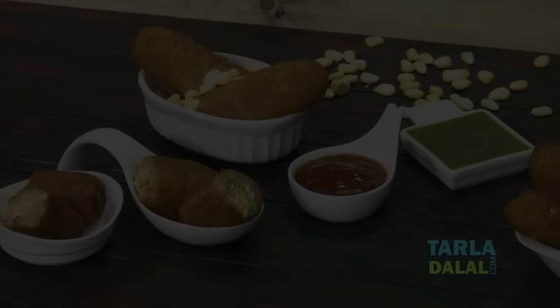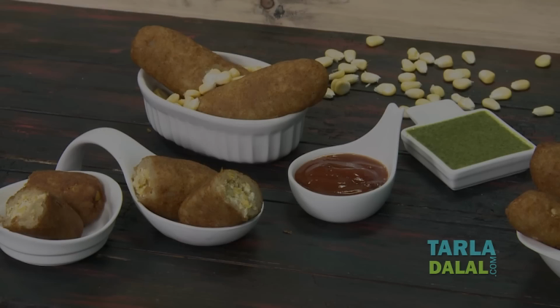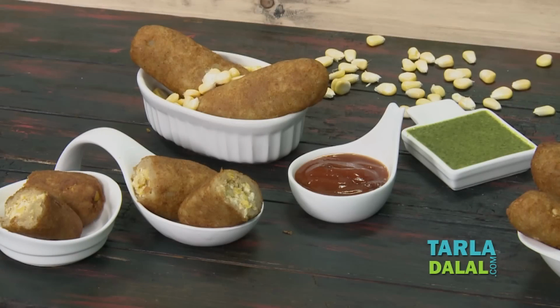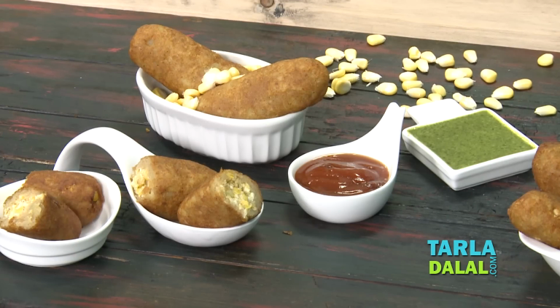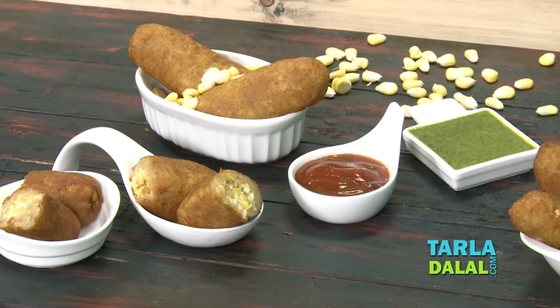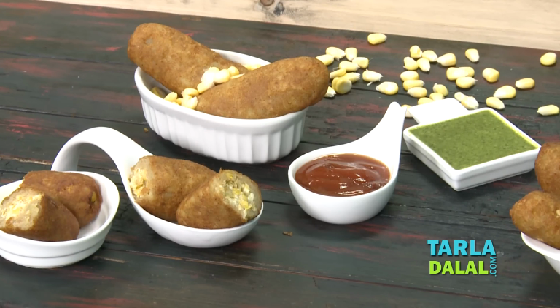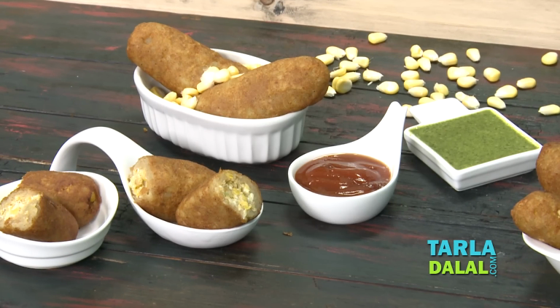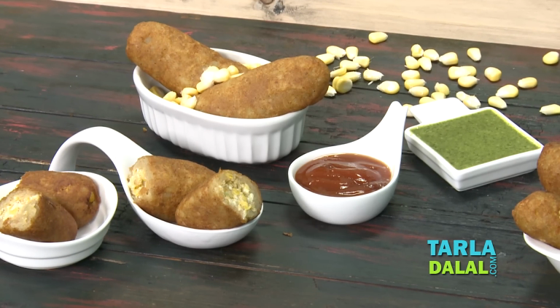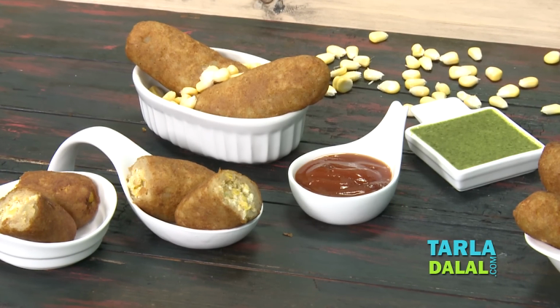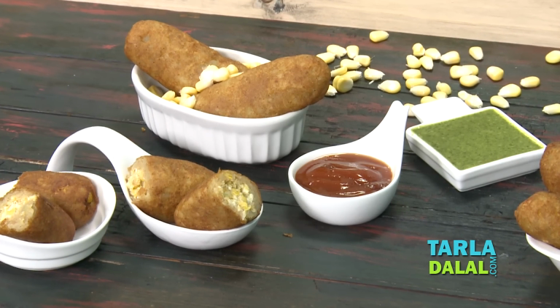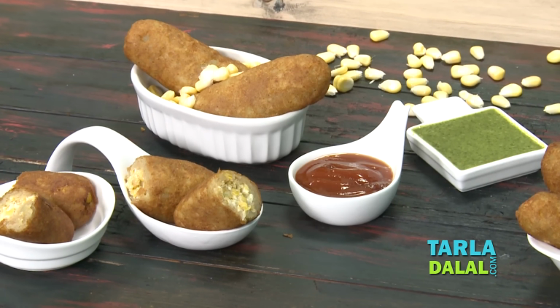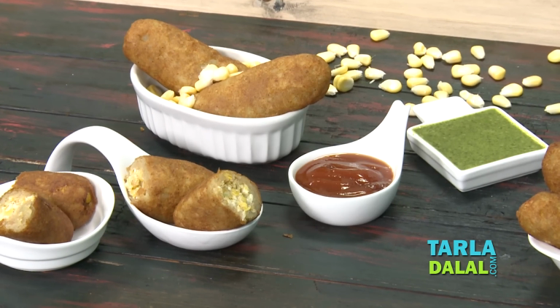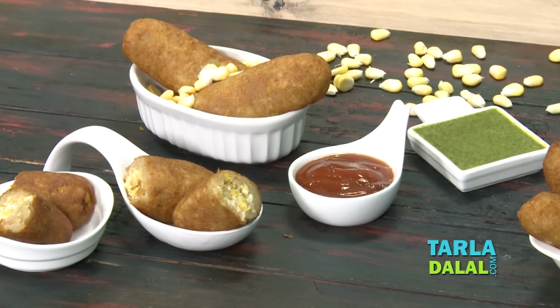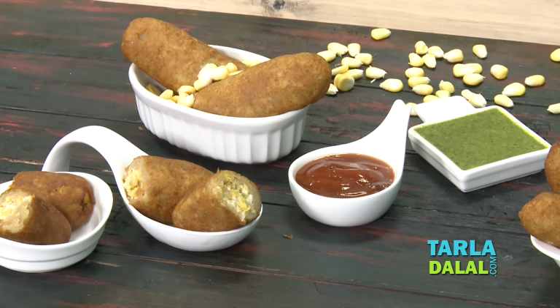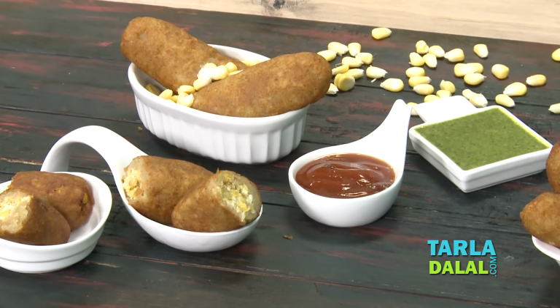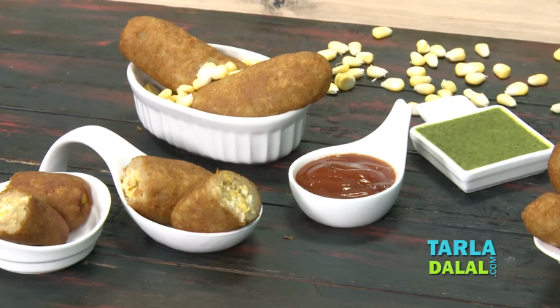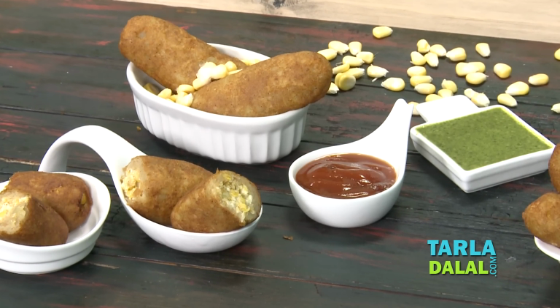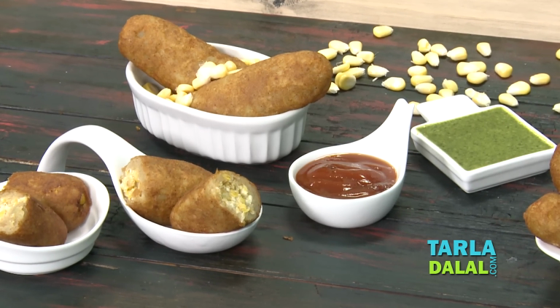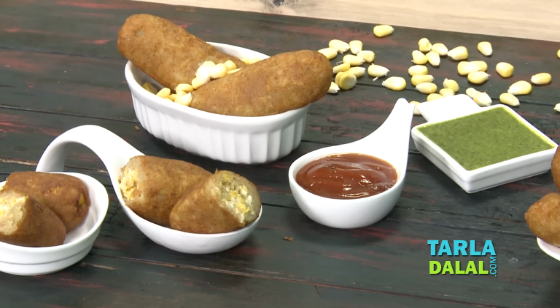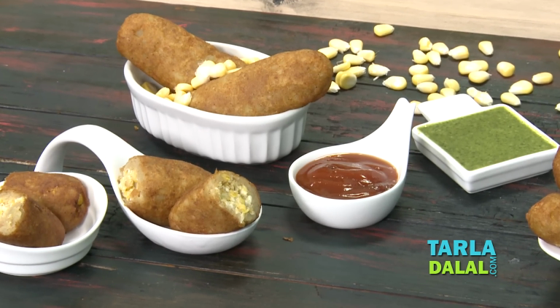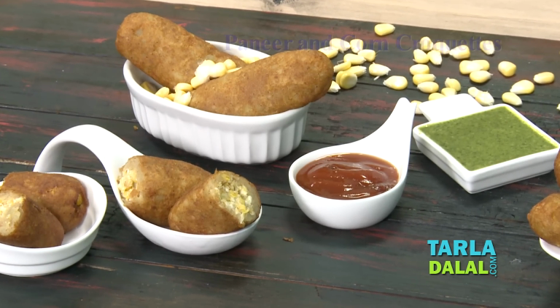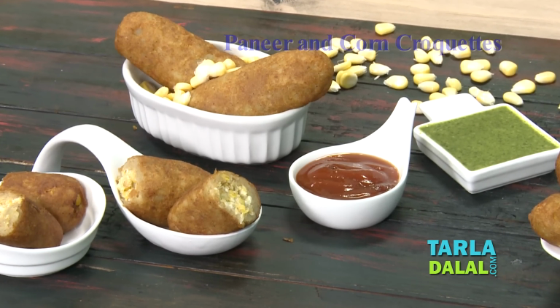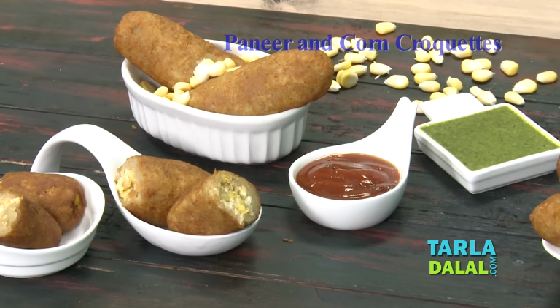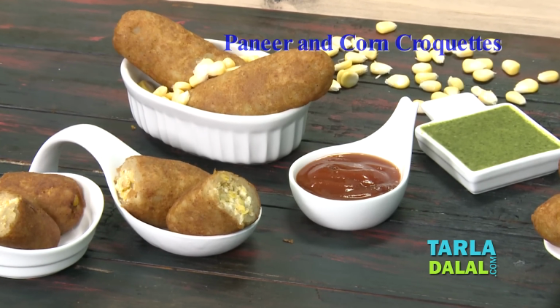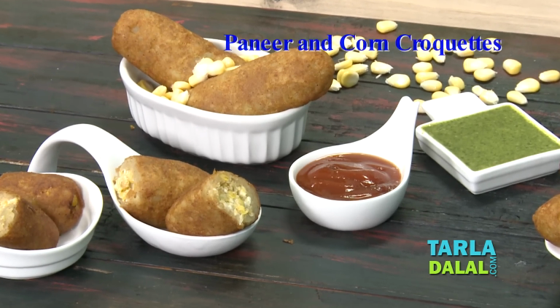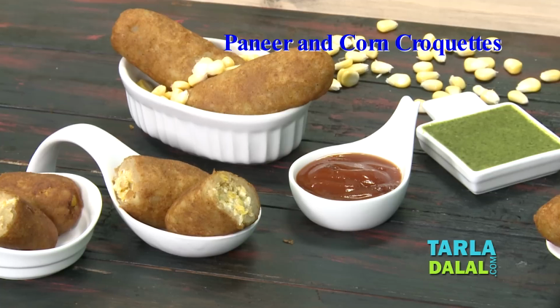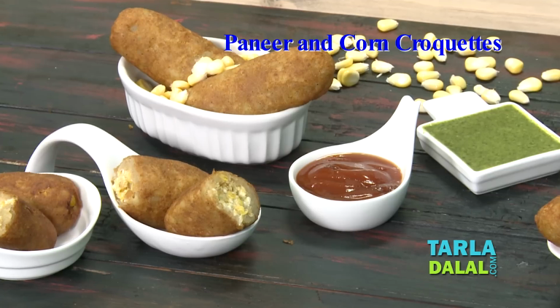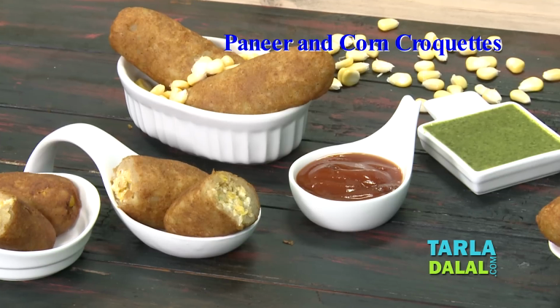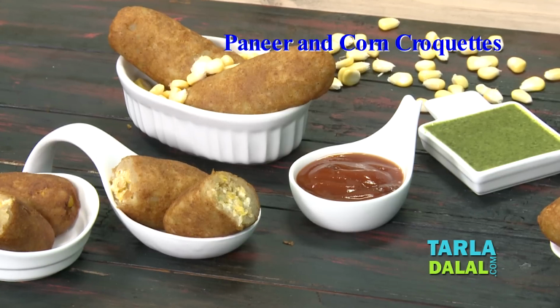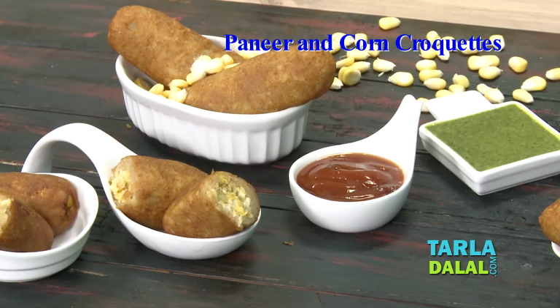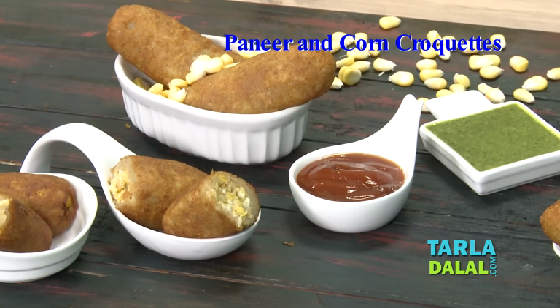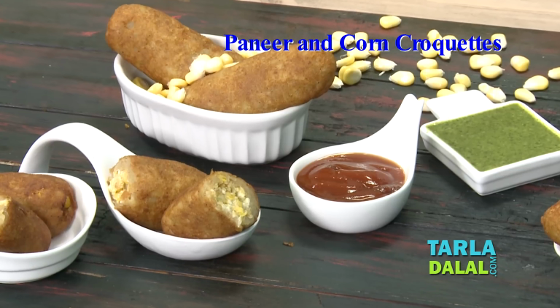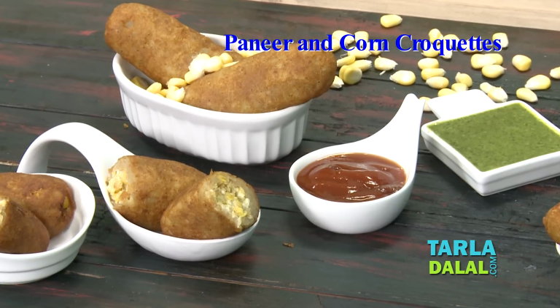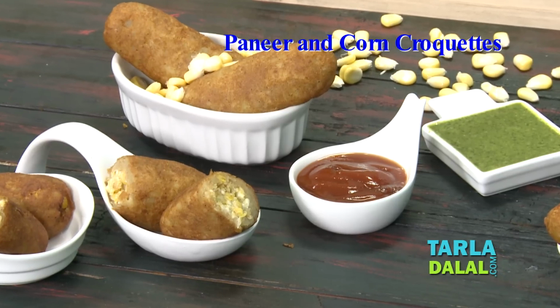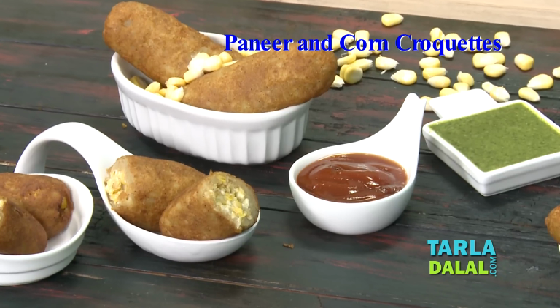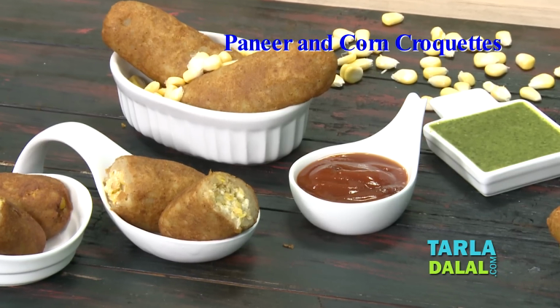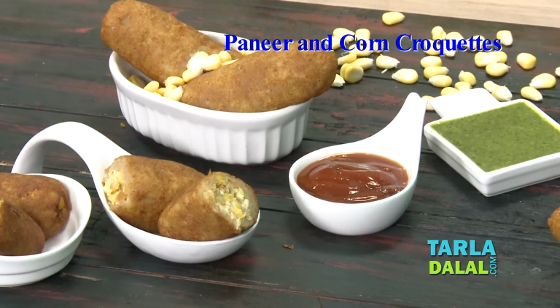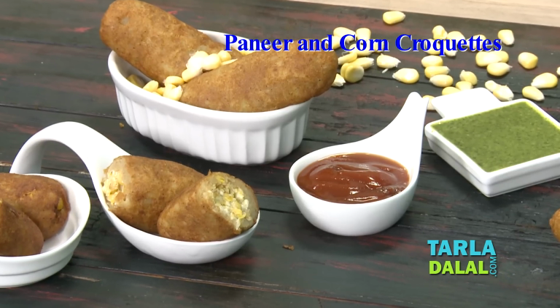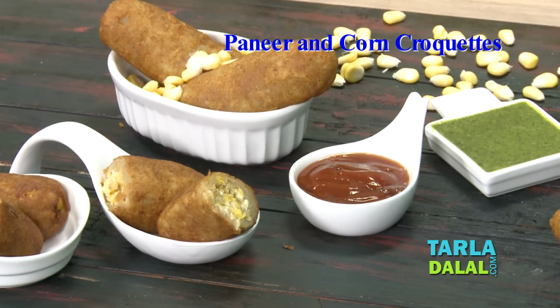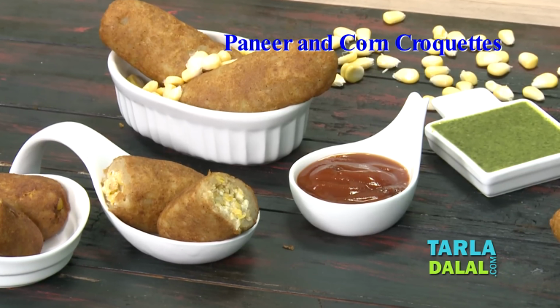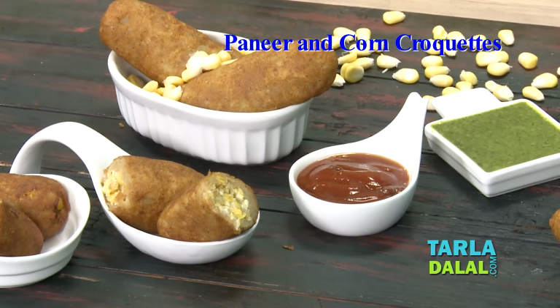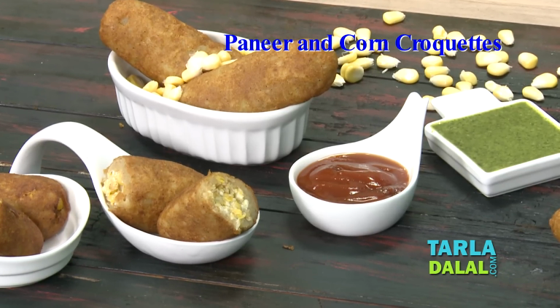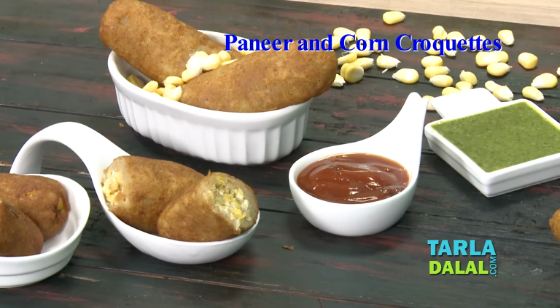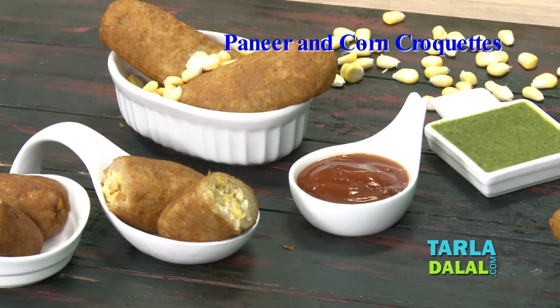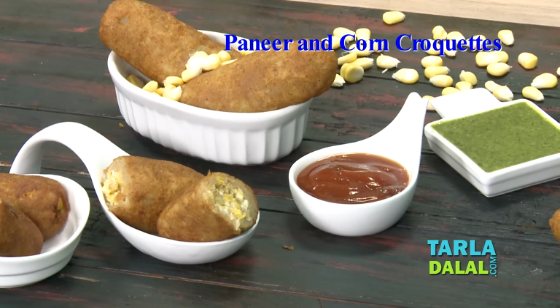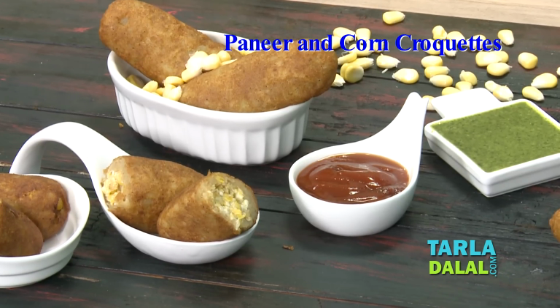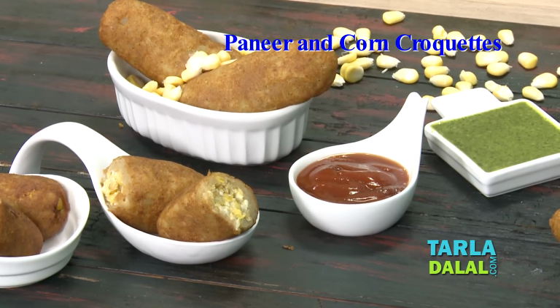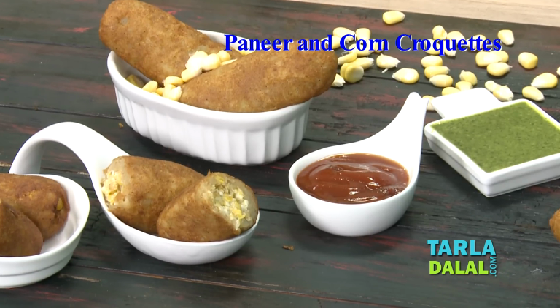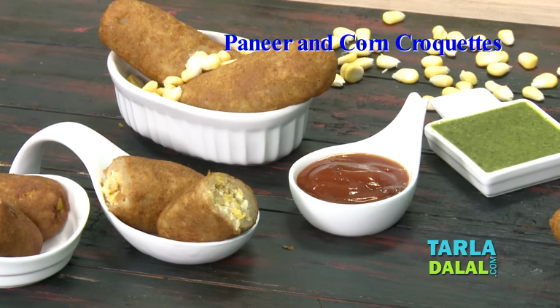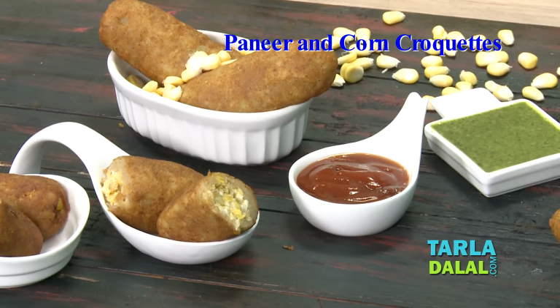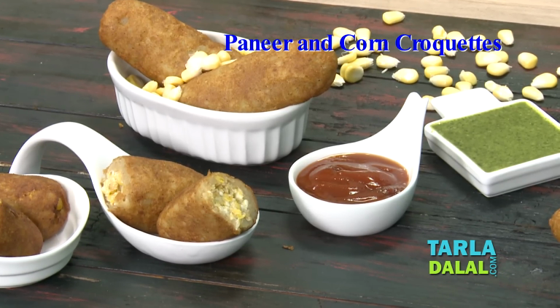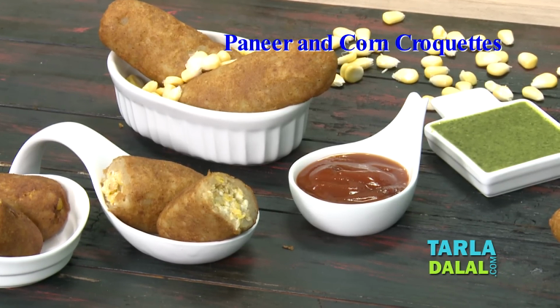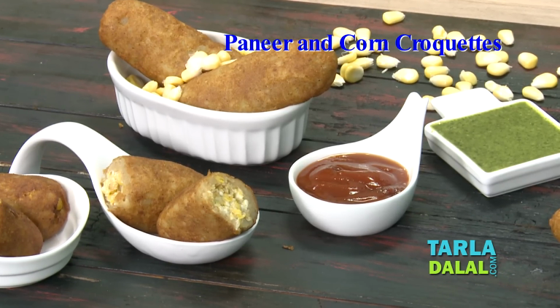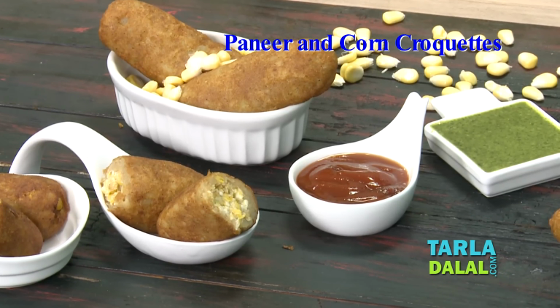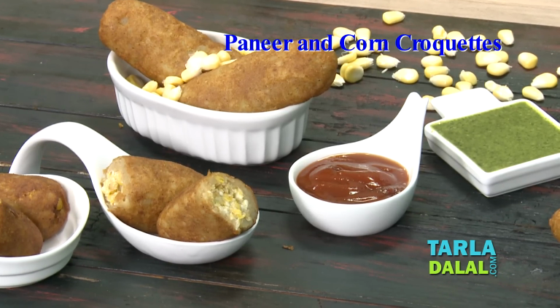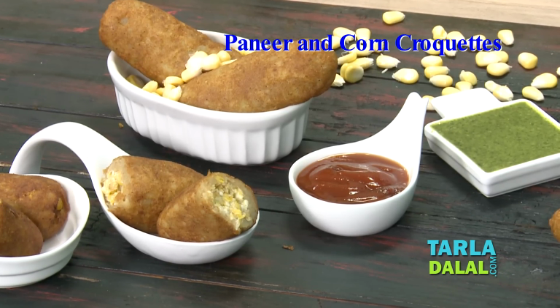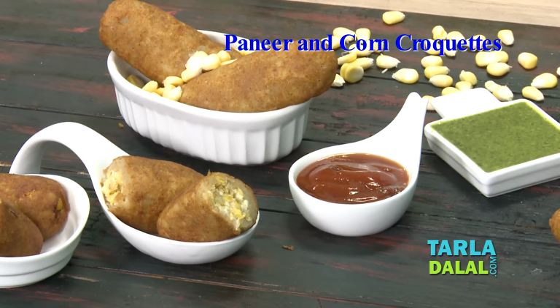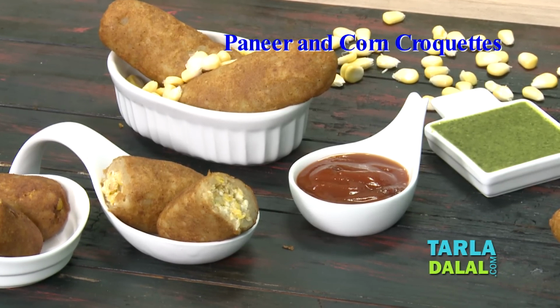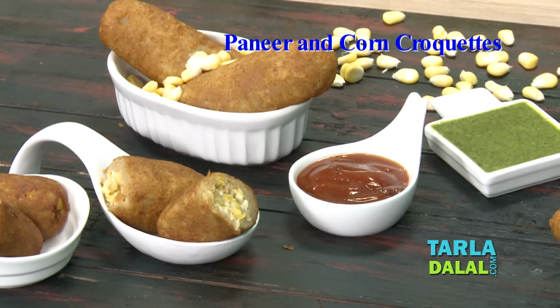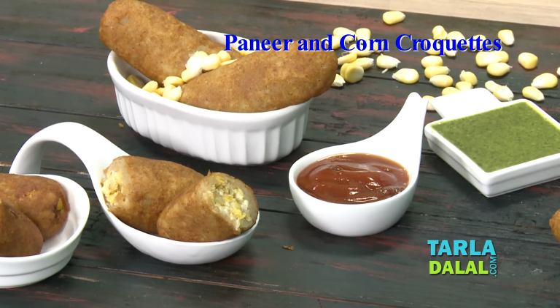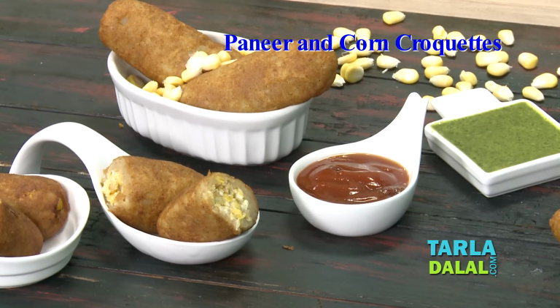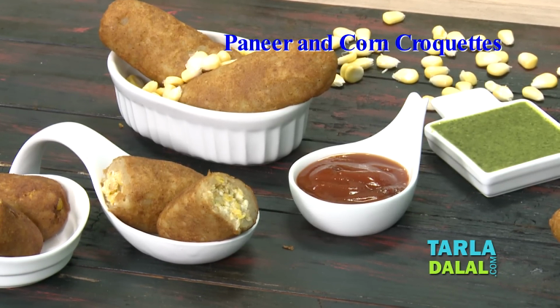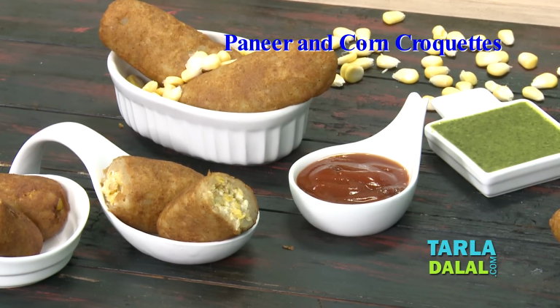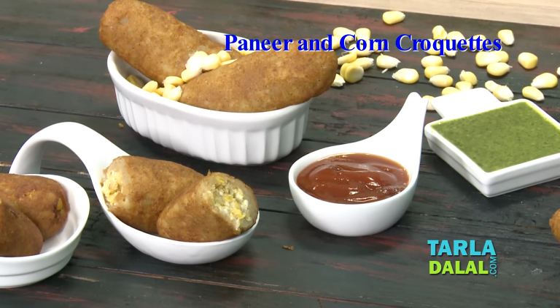Welcome to Tarladhalal's Kitchen. I, Chef Pal, today will be showing you a starter recipe named Paneer and Corn Croquettes.